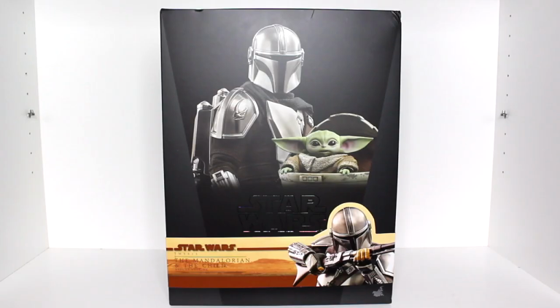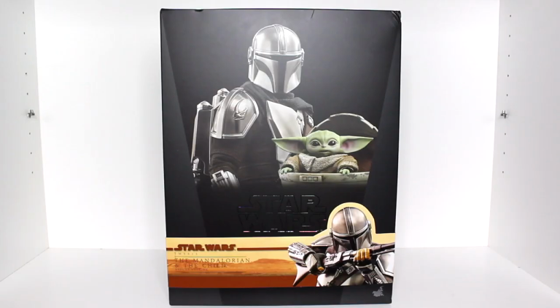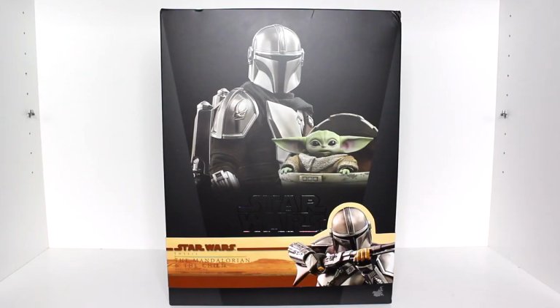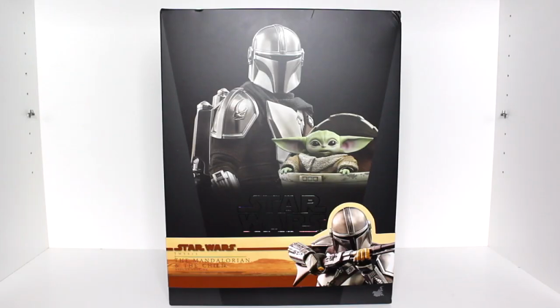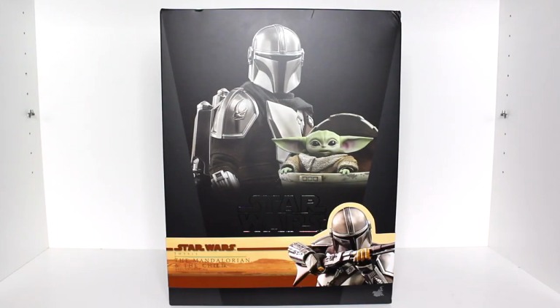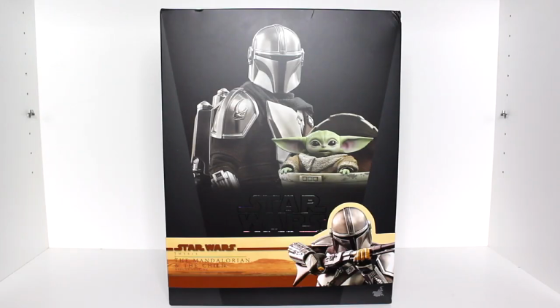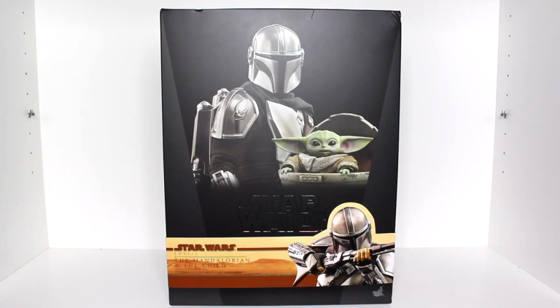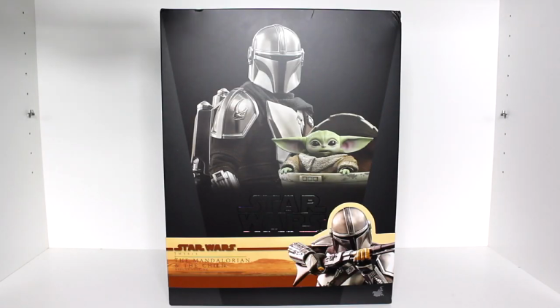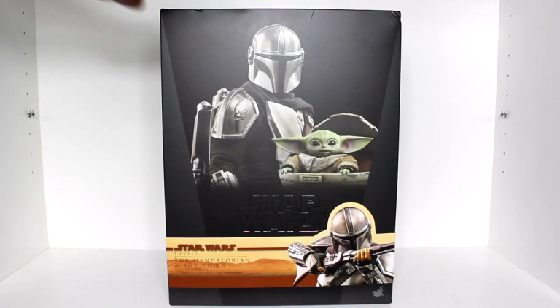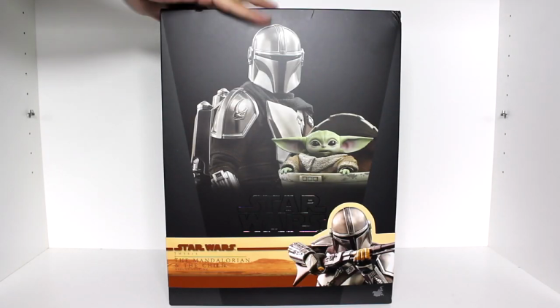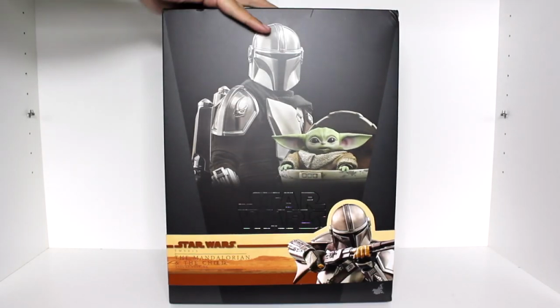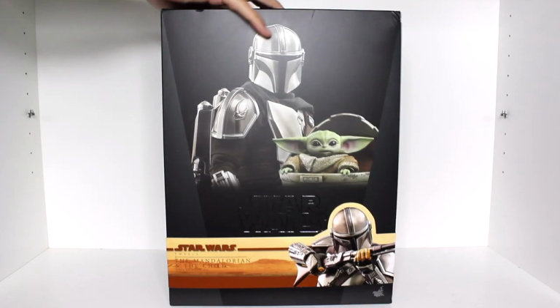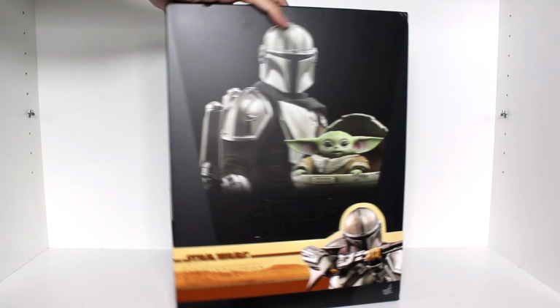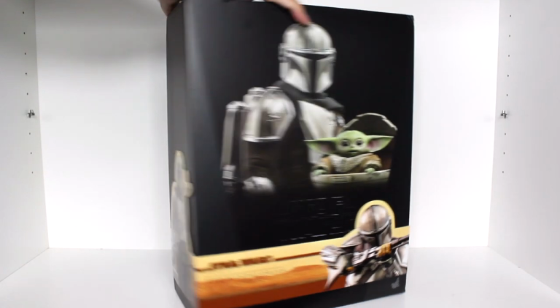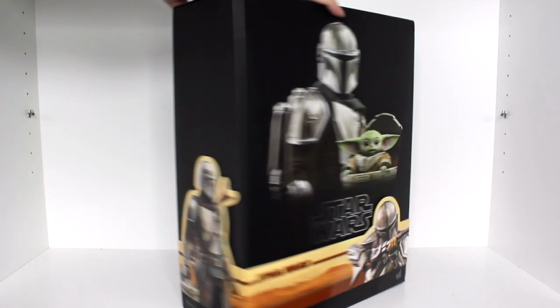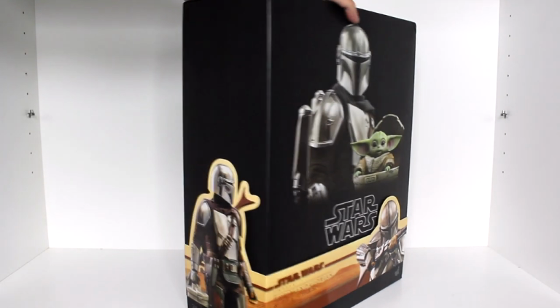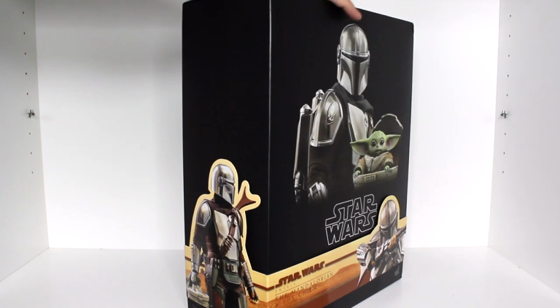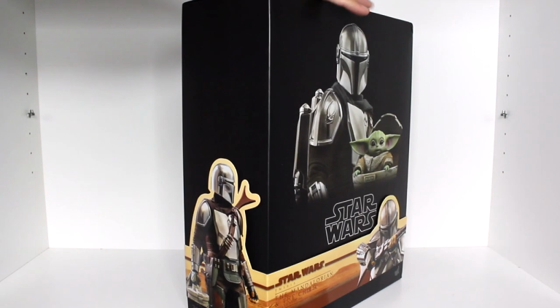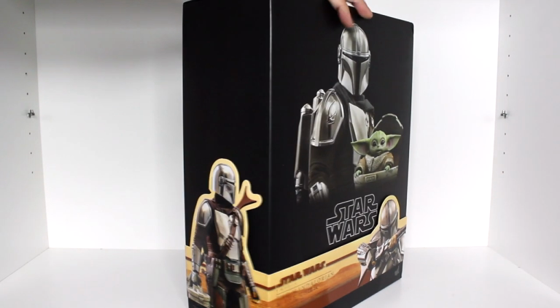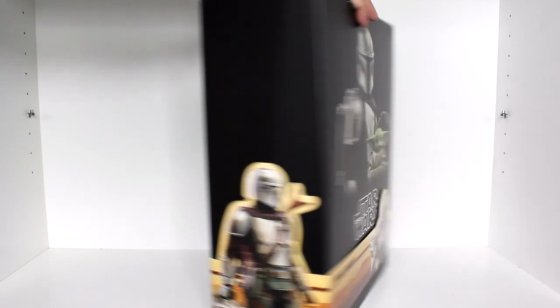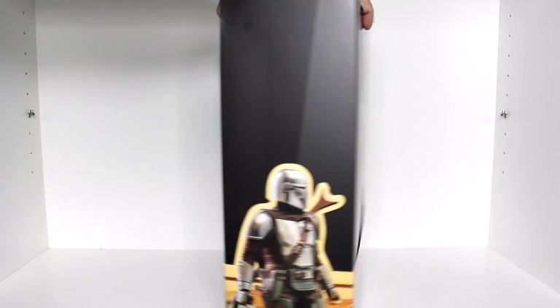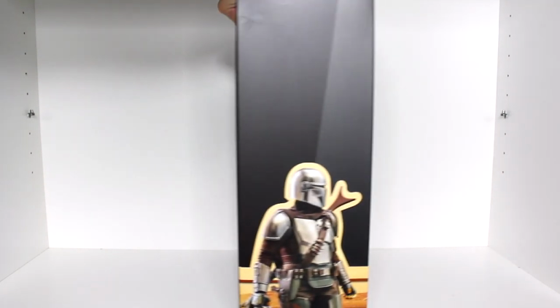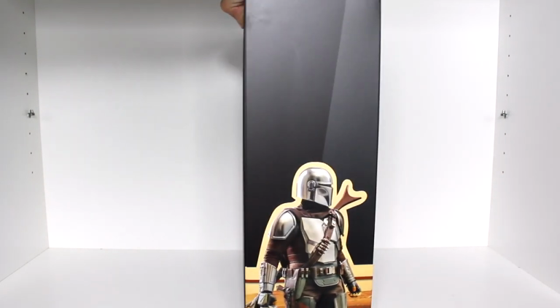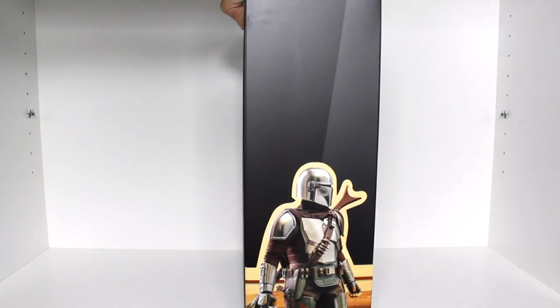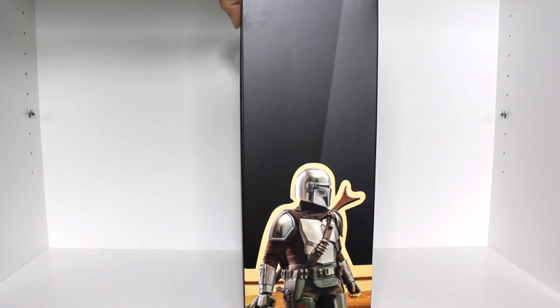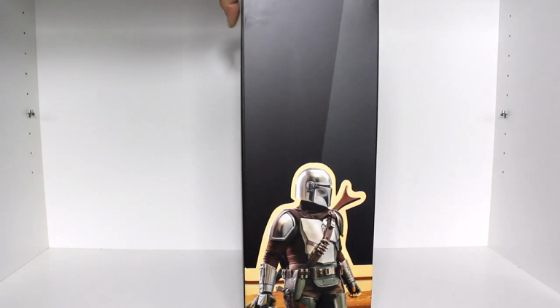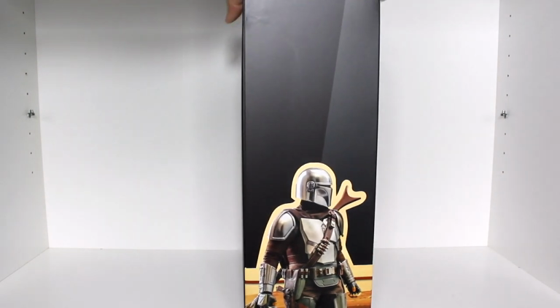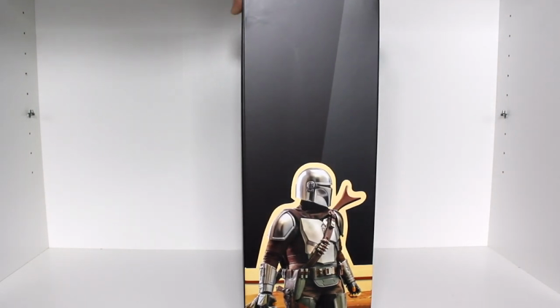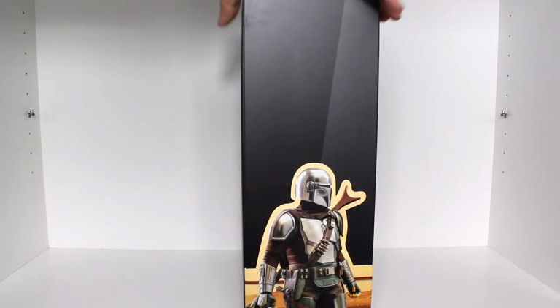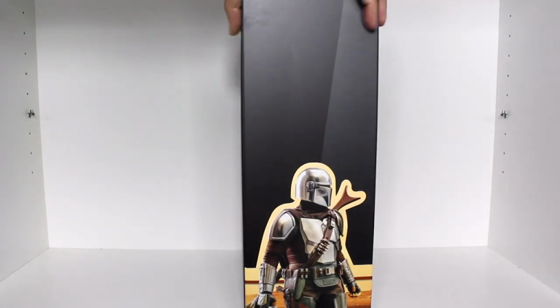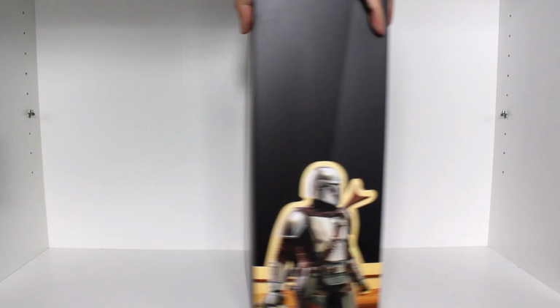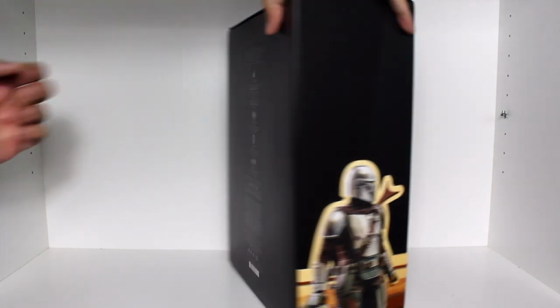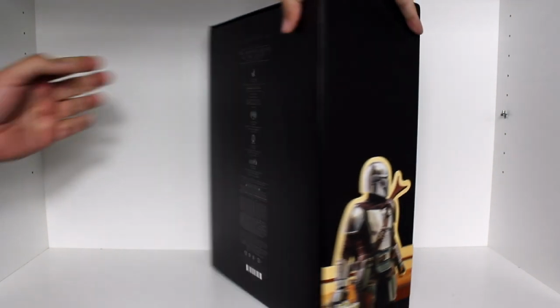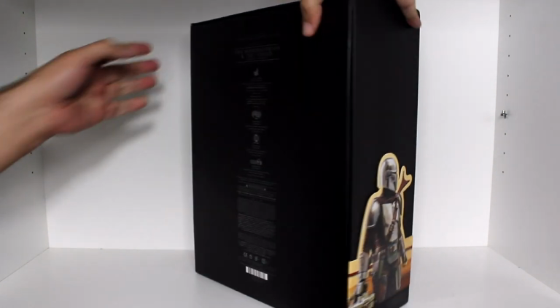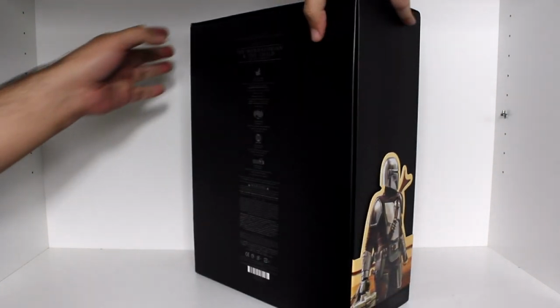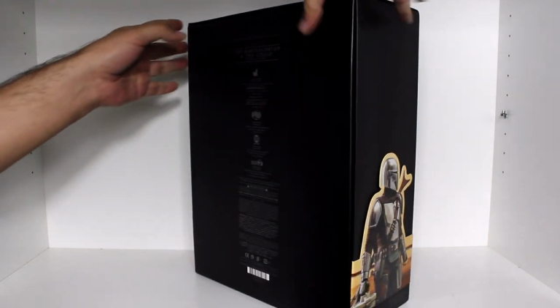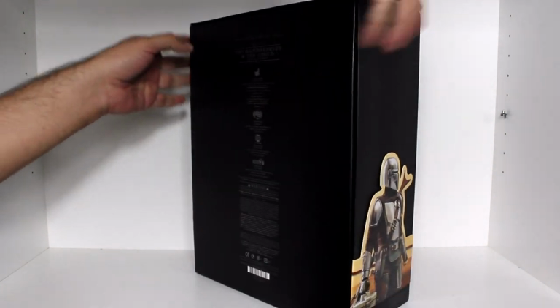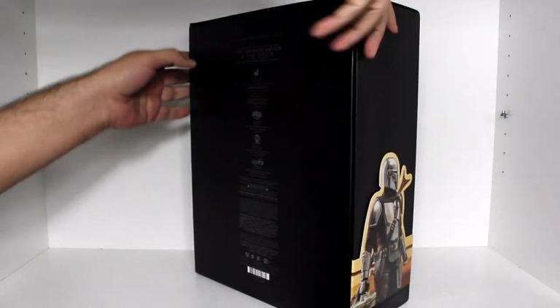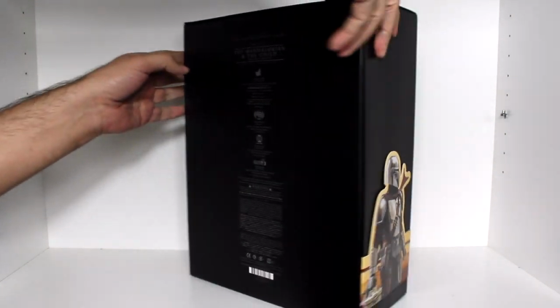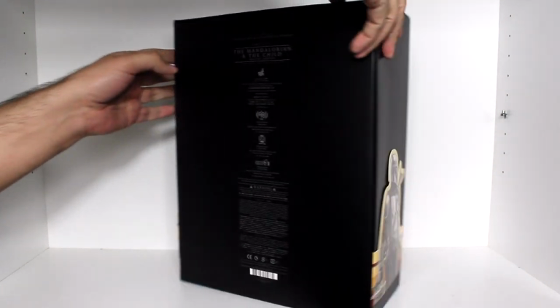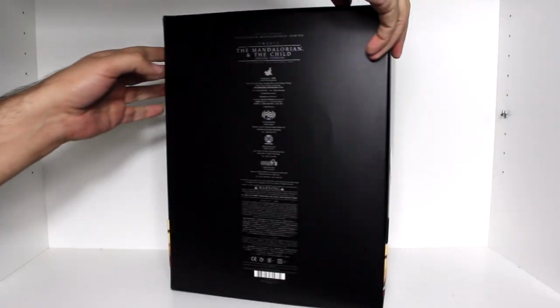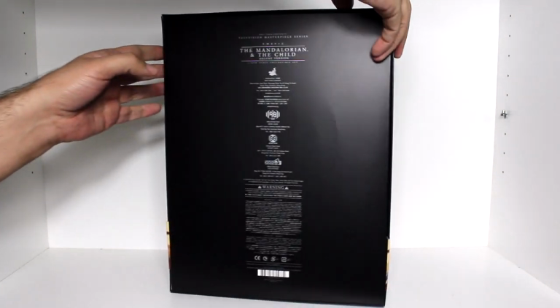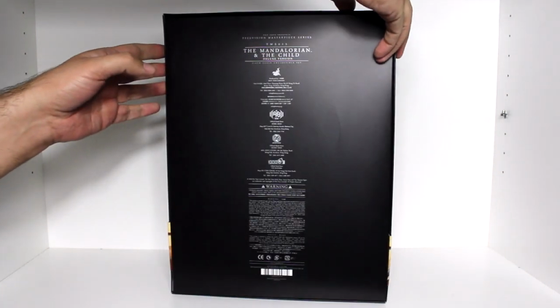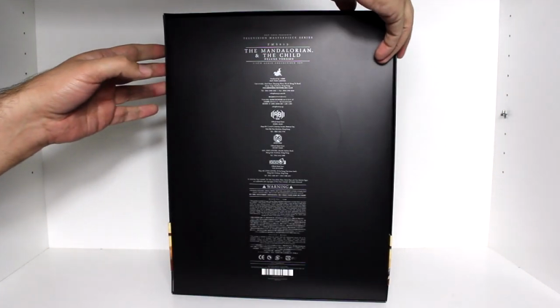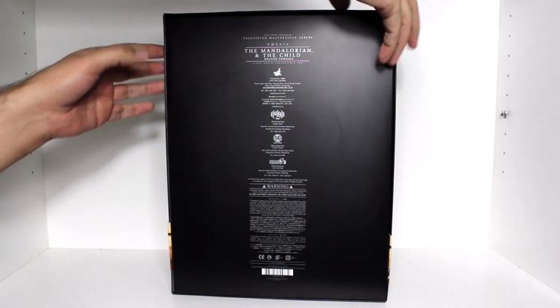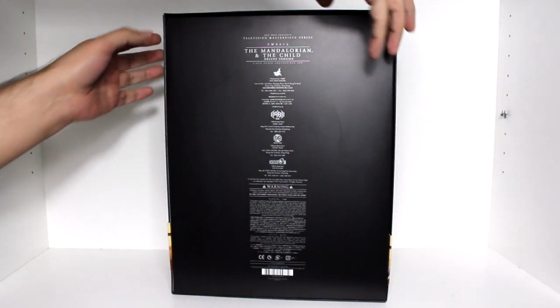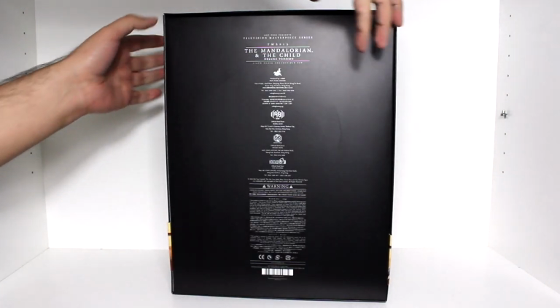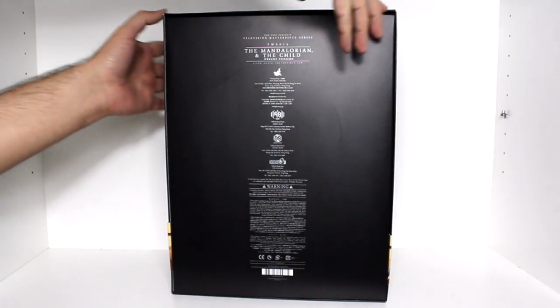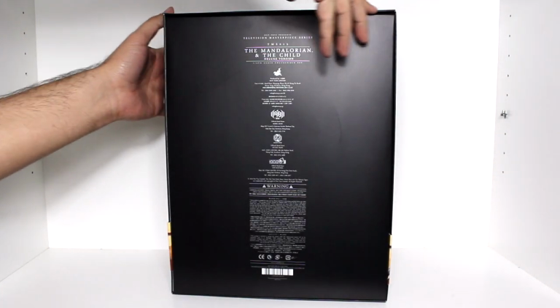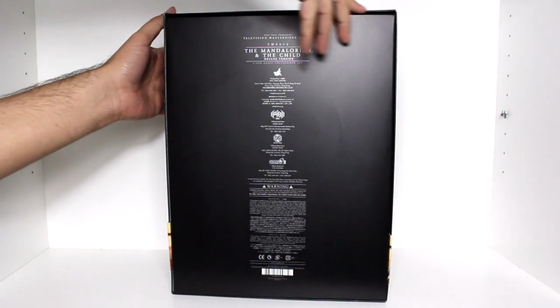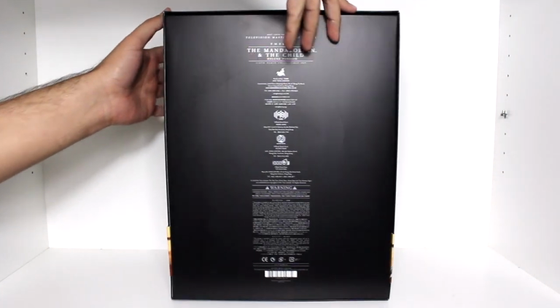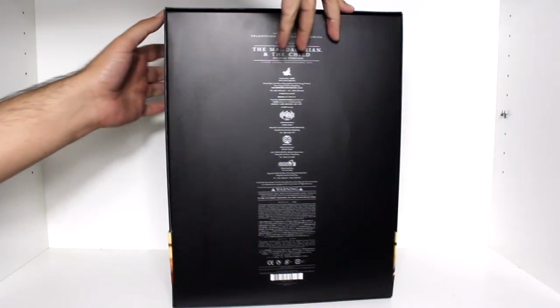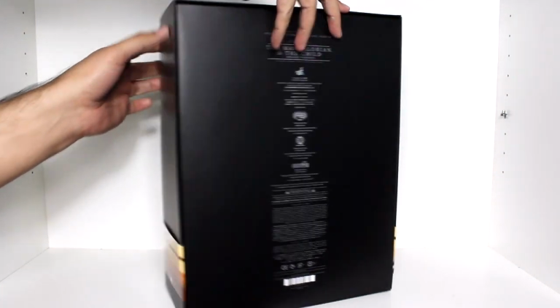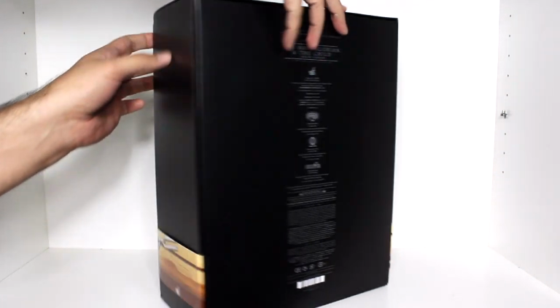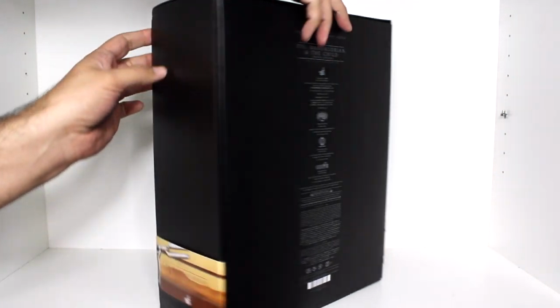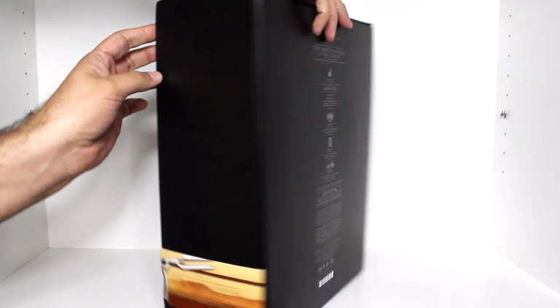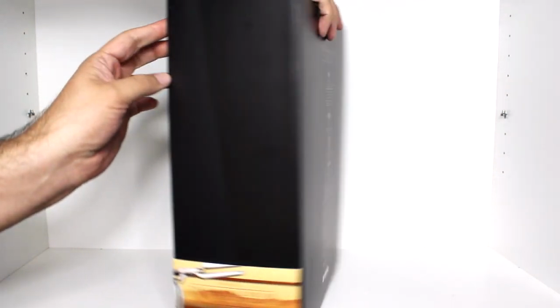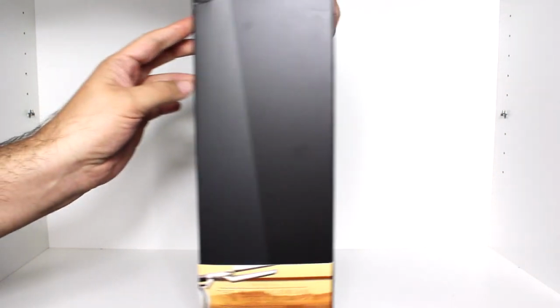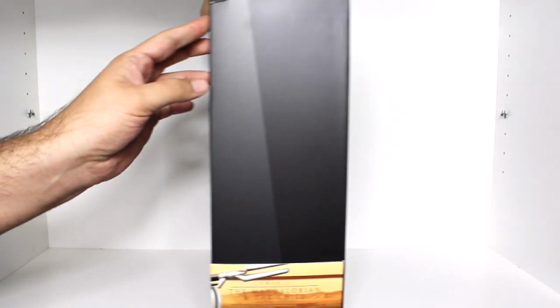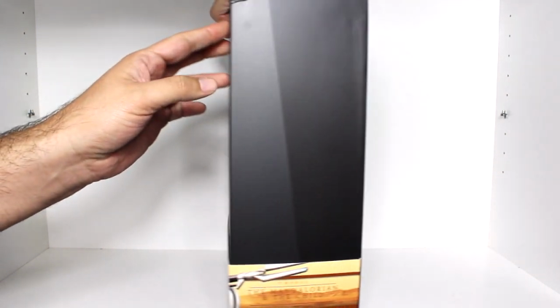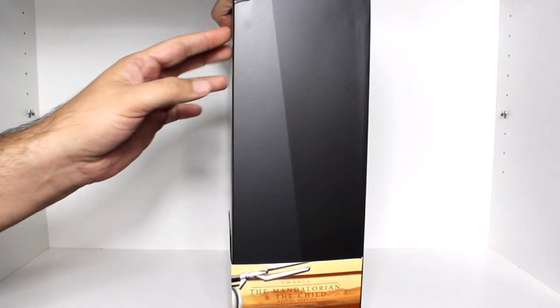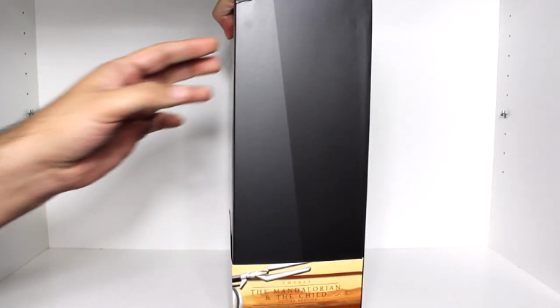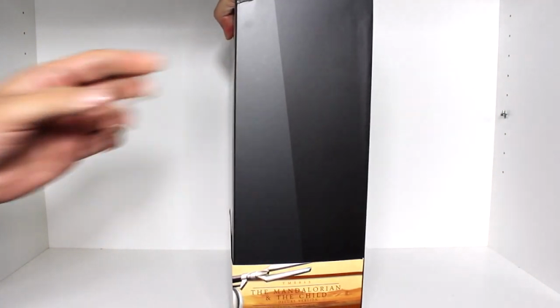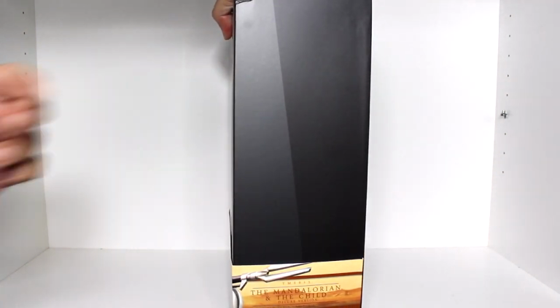Hey, this is John Carlos, and I'm here with a look at the Mandalorian and the Child Deluxe Version Hot Toys 6th Scale Collectible Set.